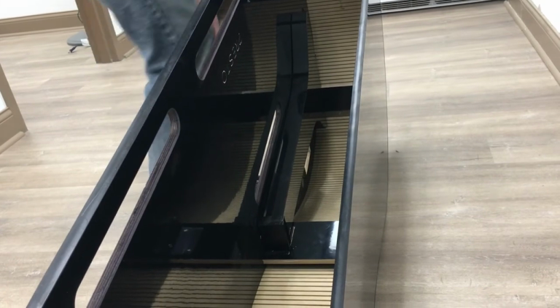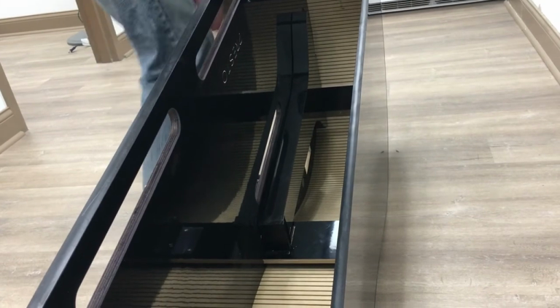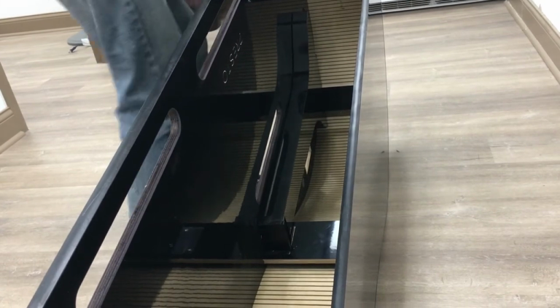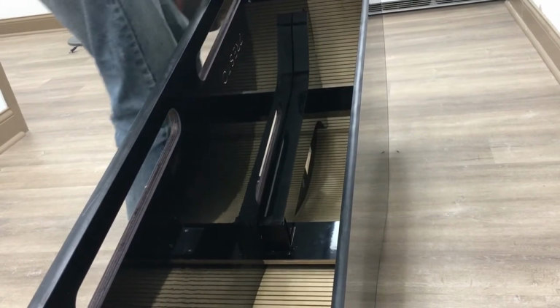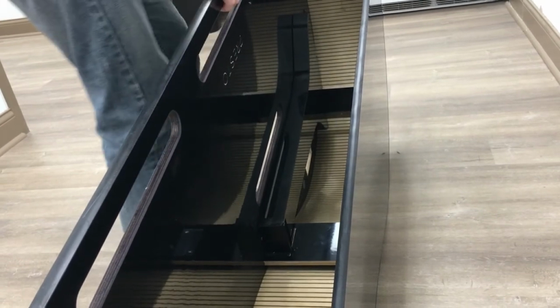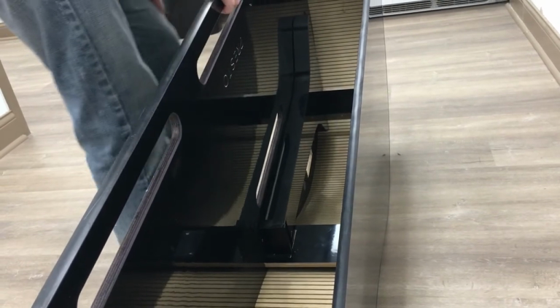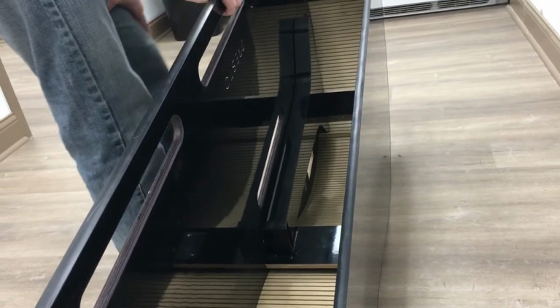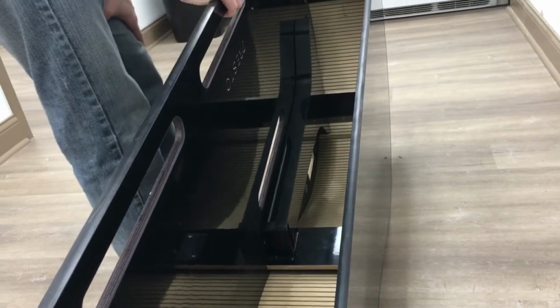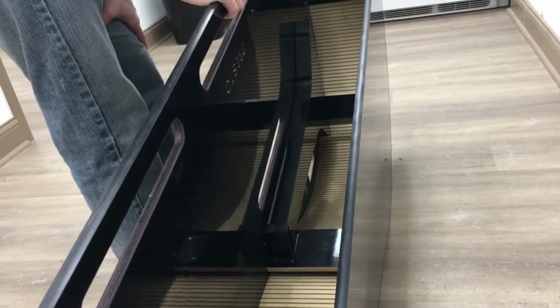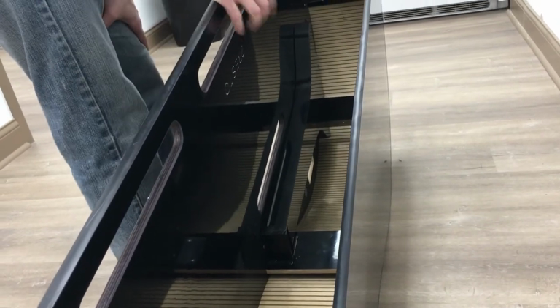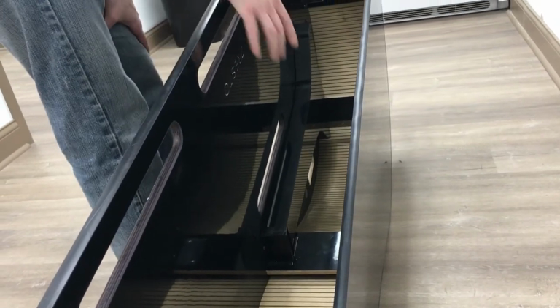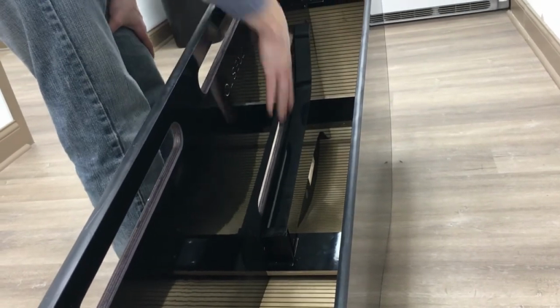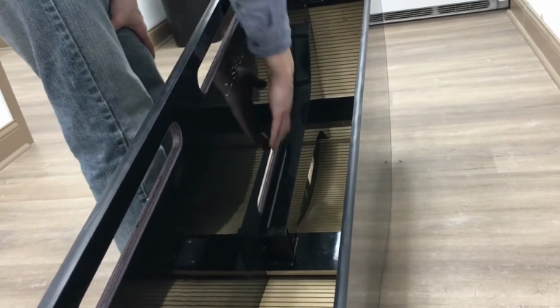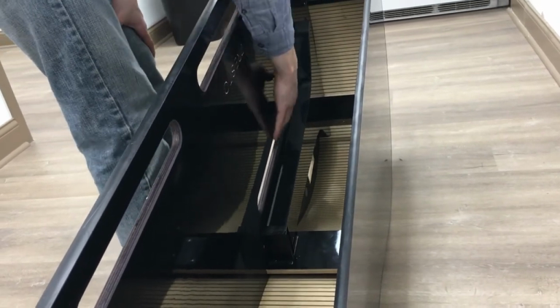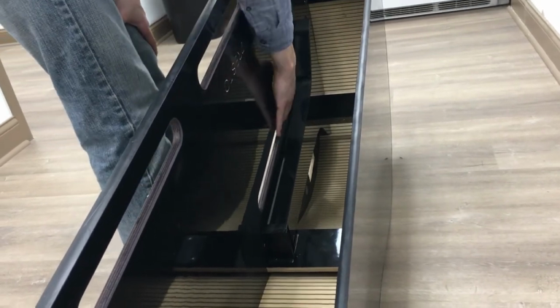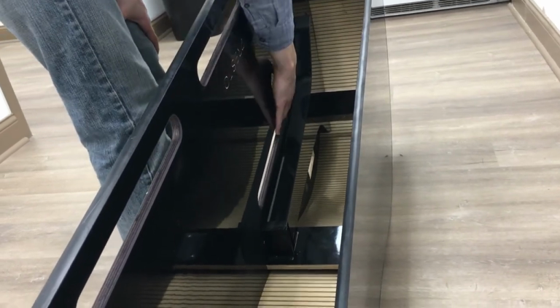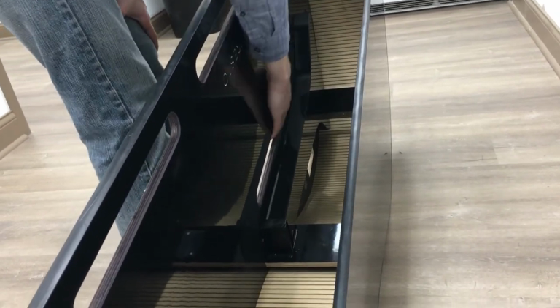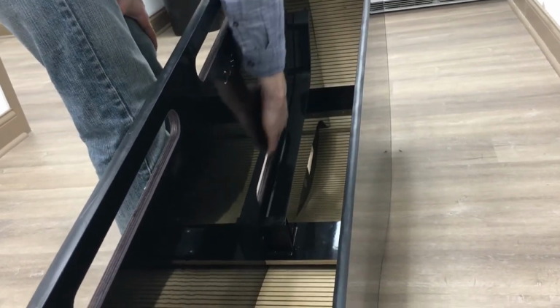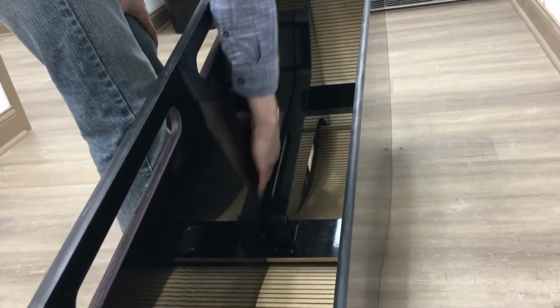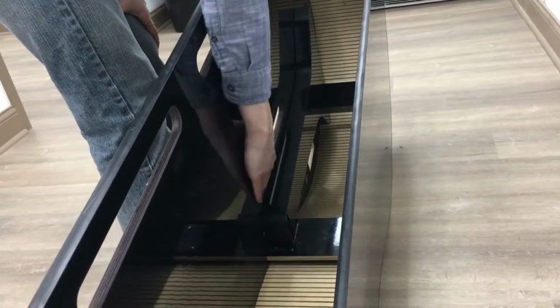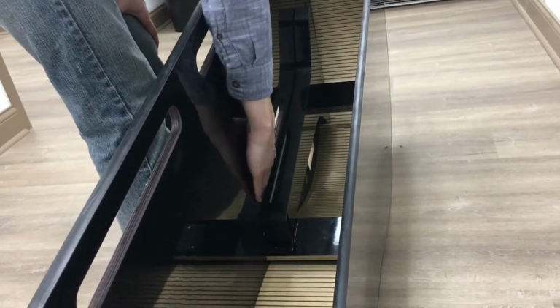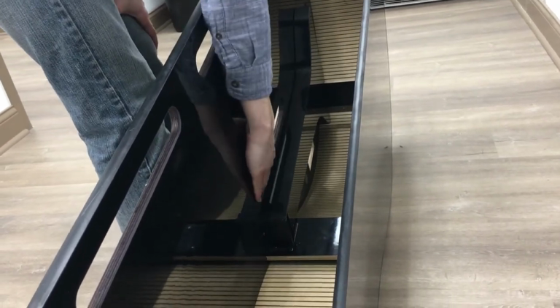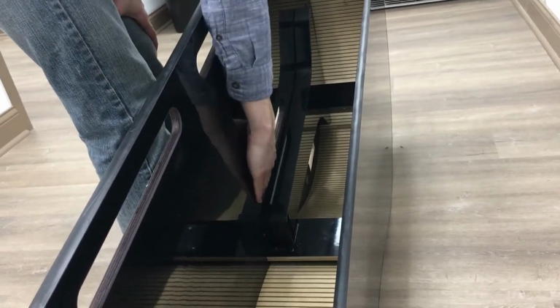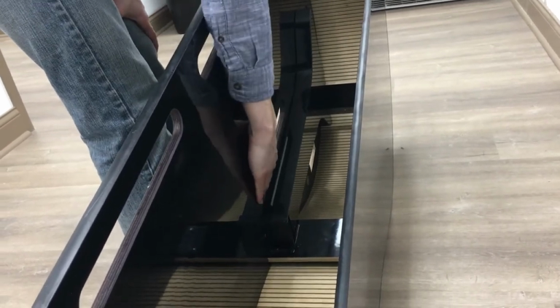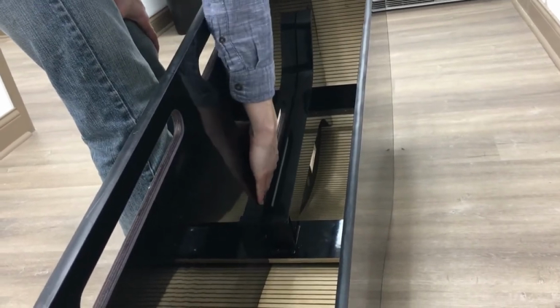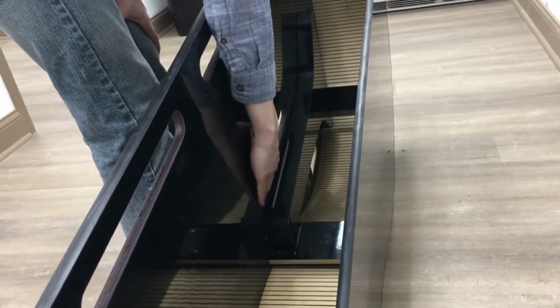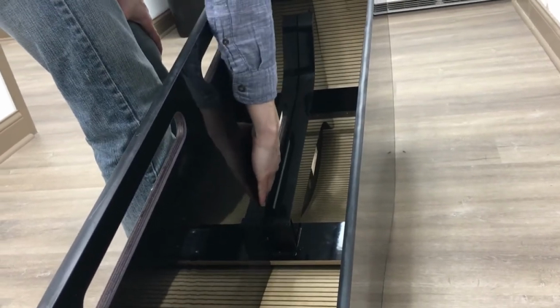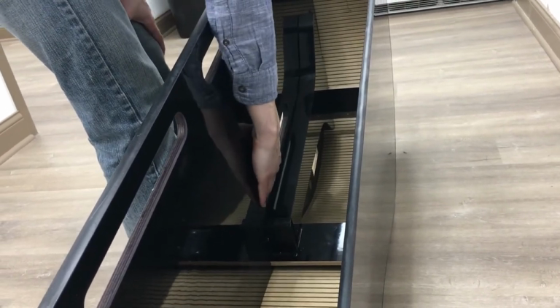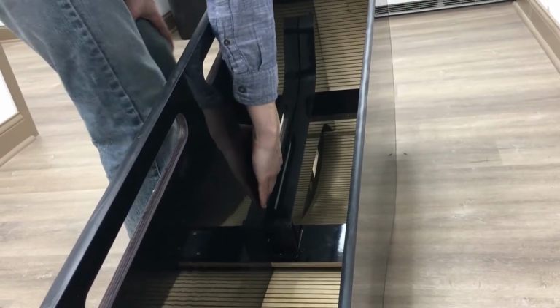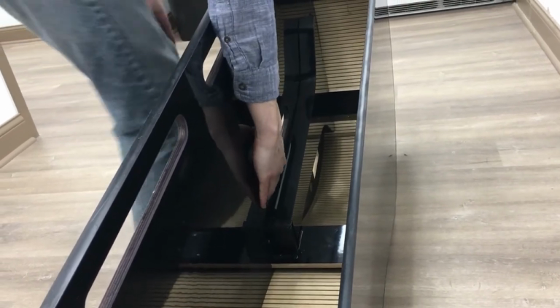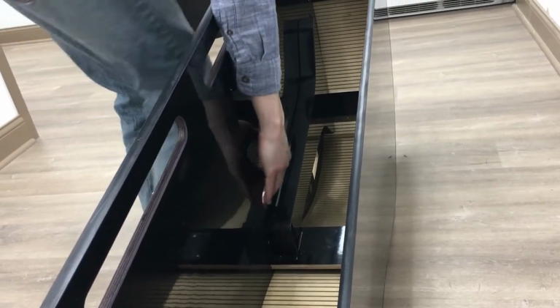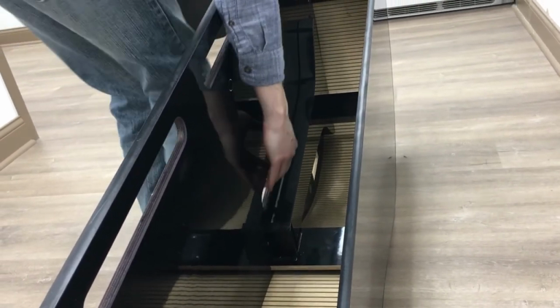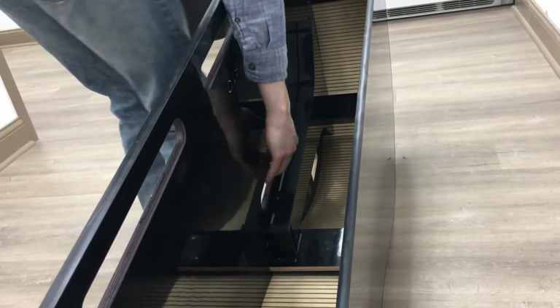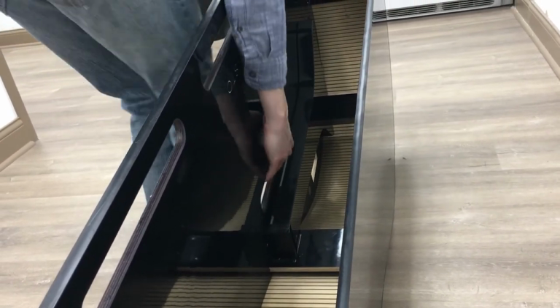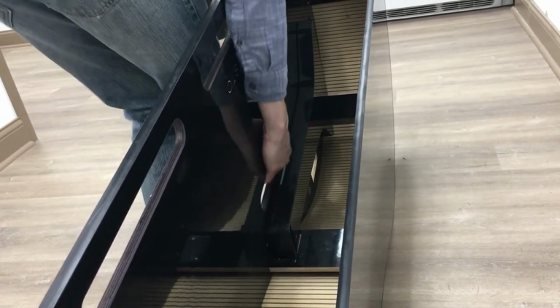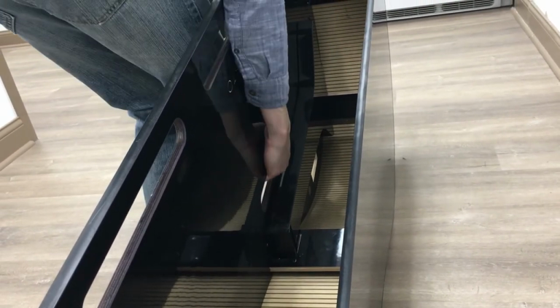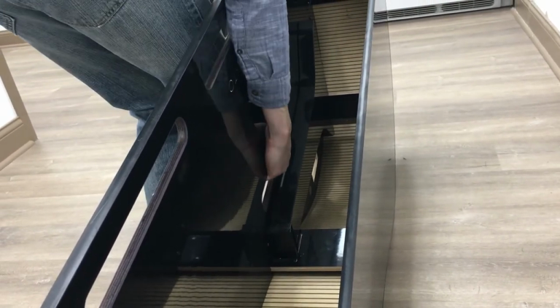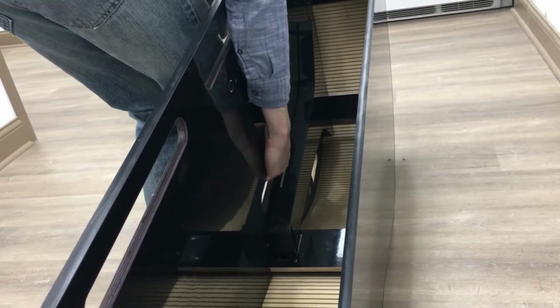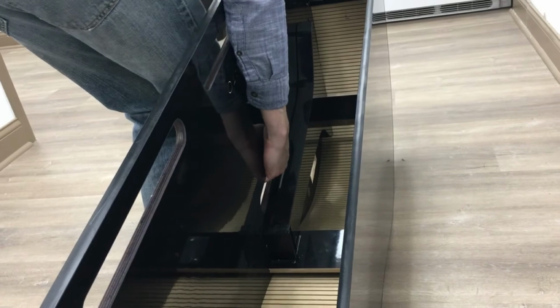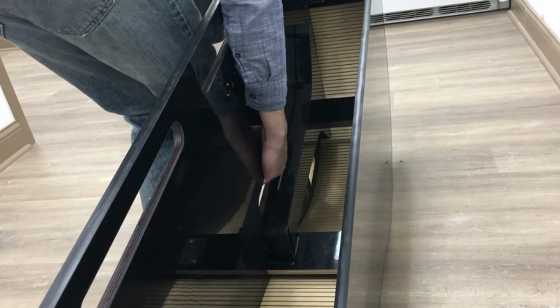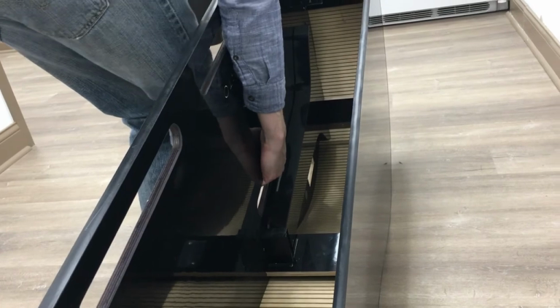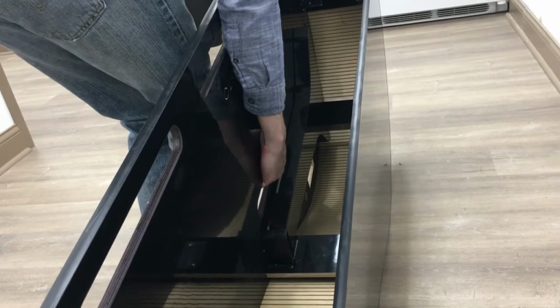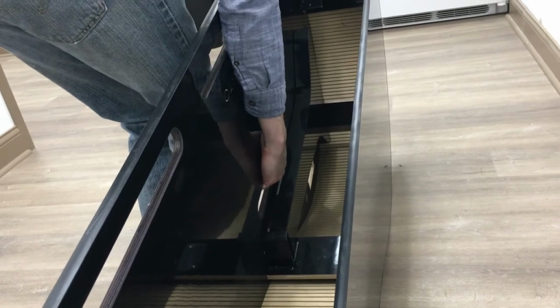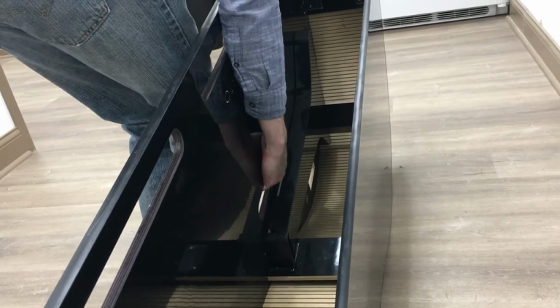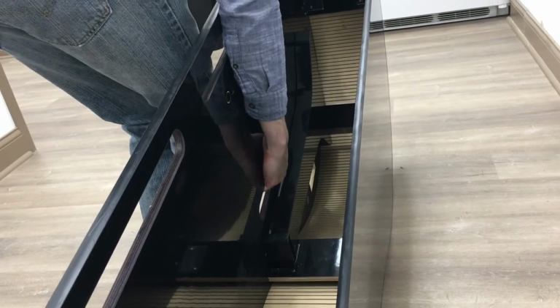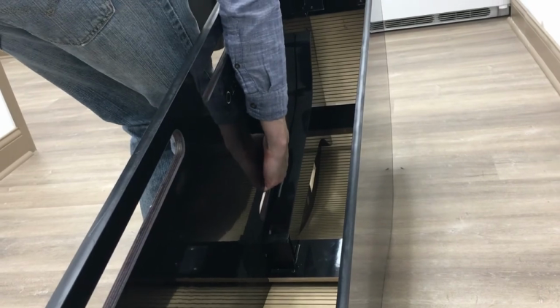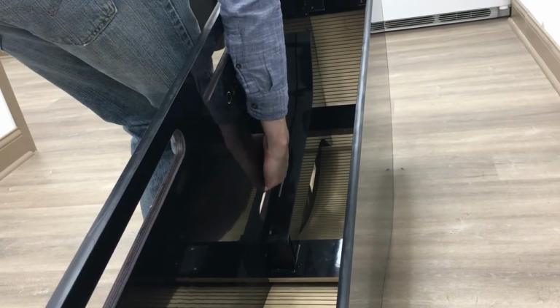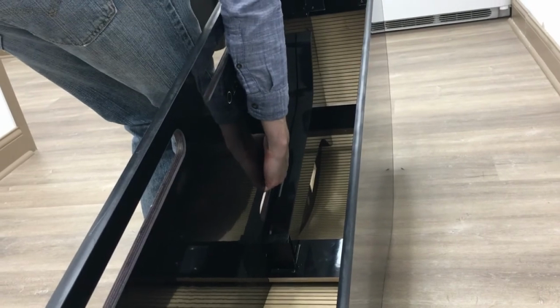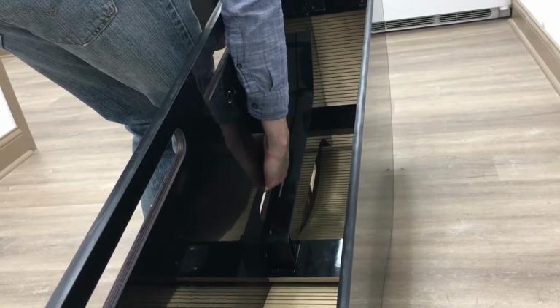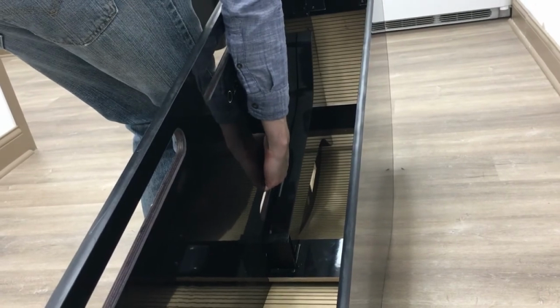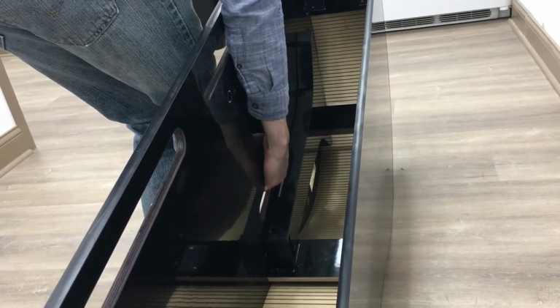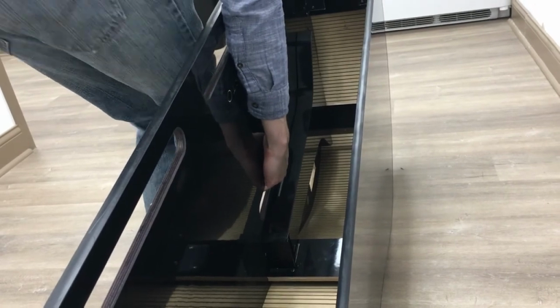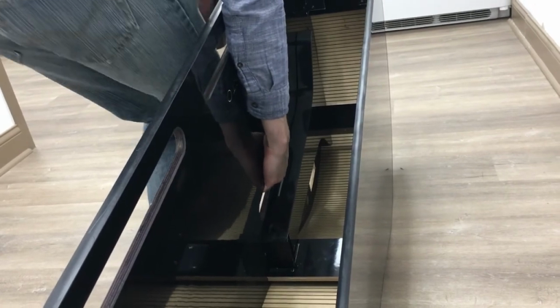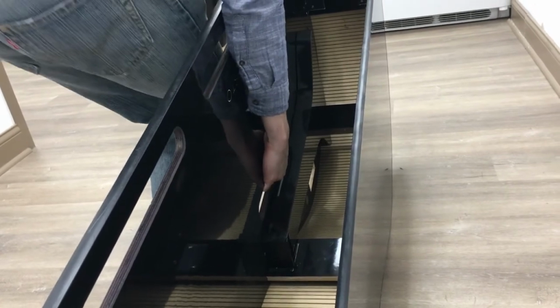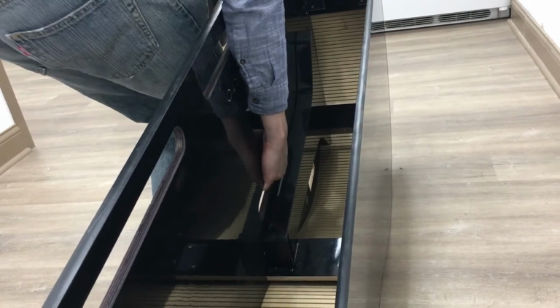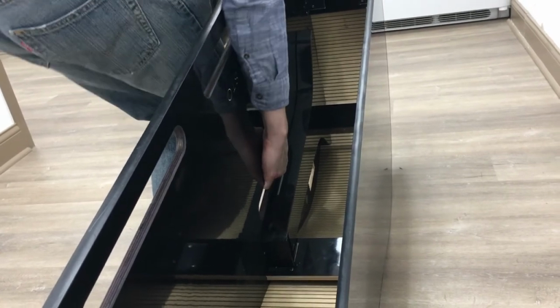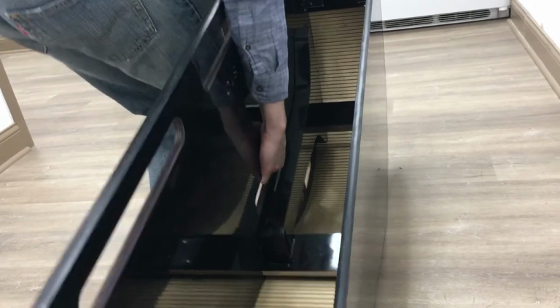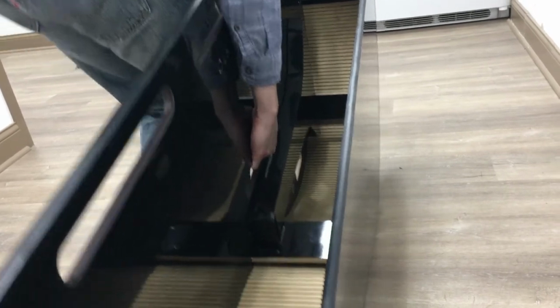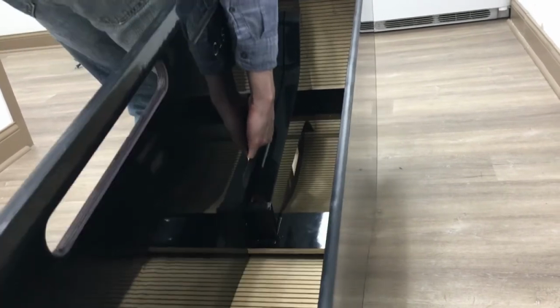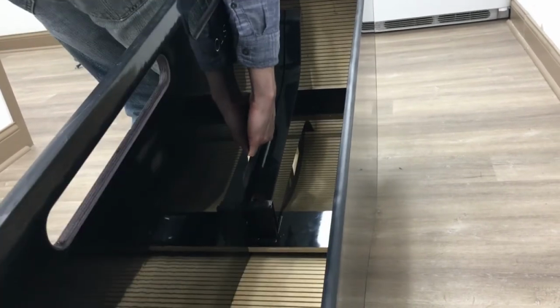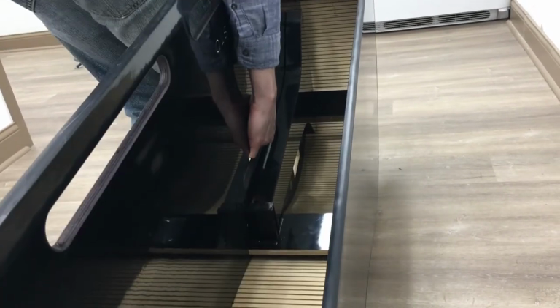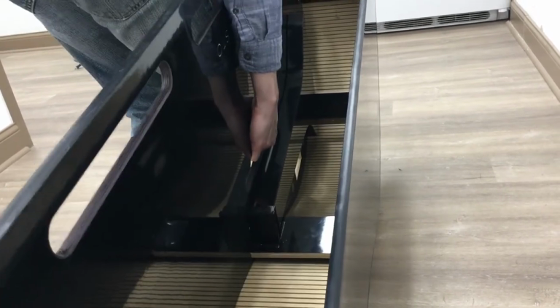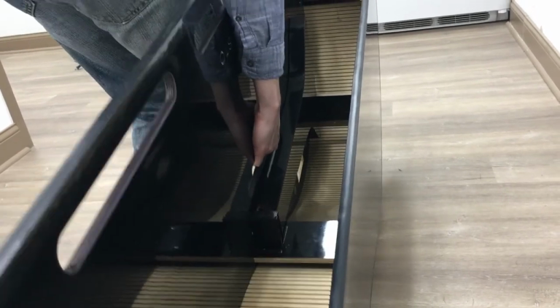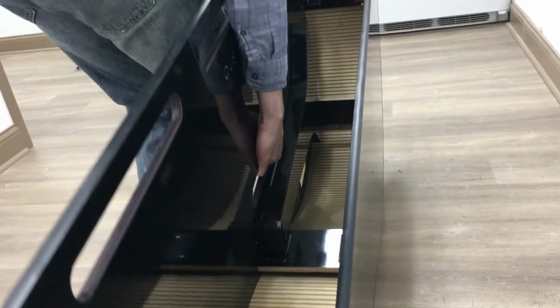To move the piano shell, we recommend grabbing by this handhold here, putting the piano underneath your arm, lifting and moving.